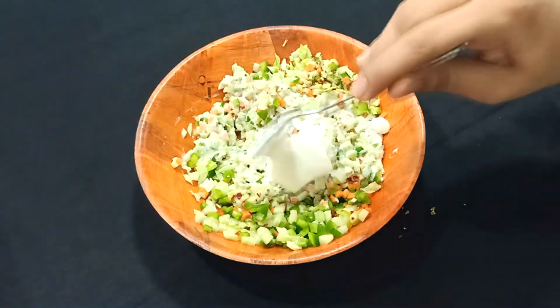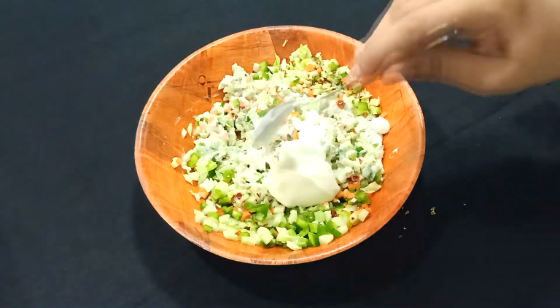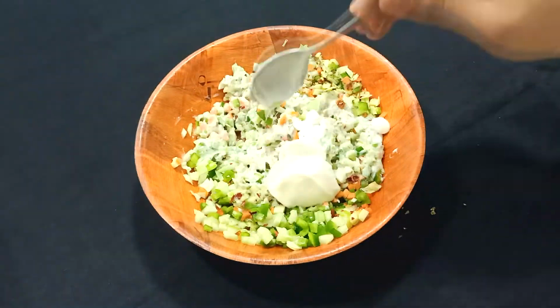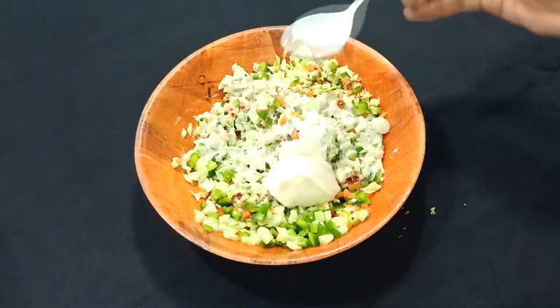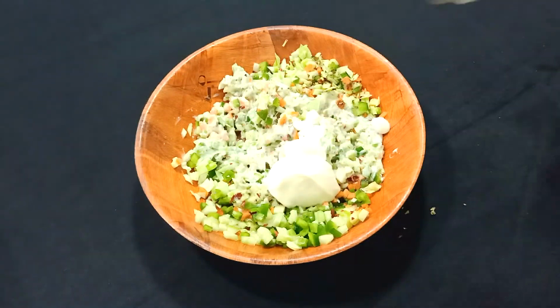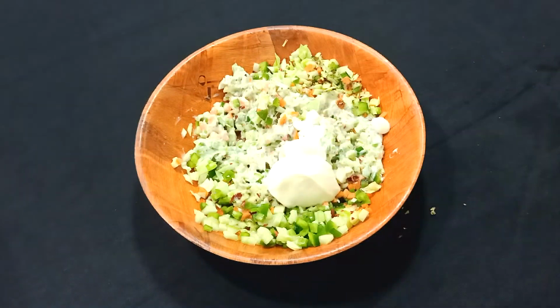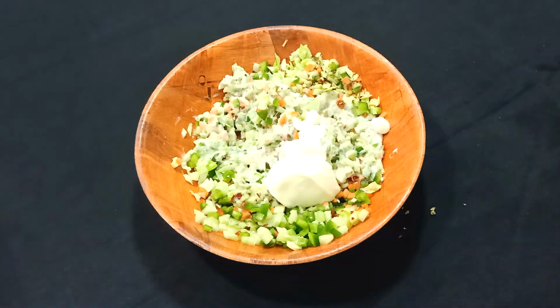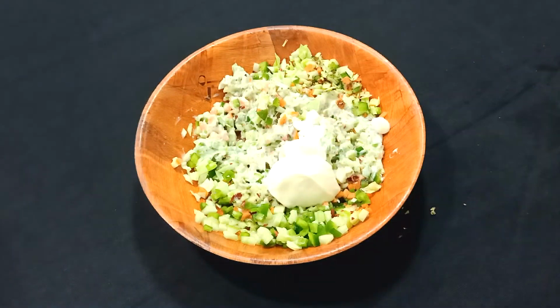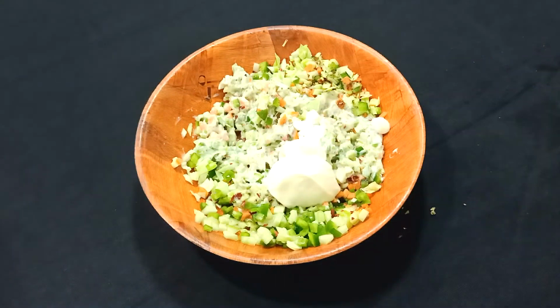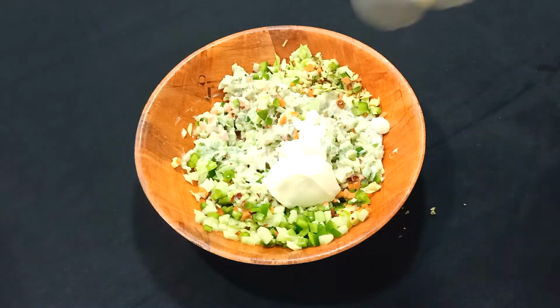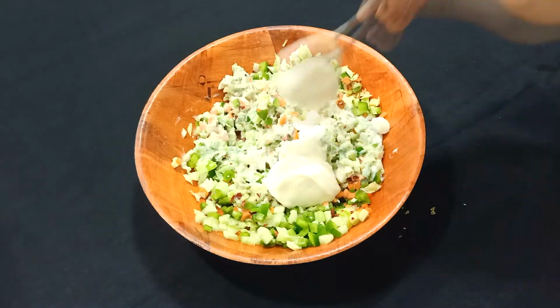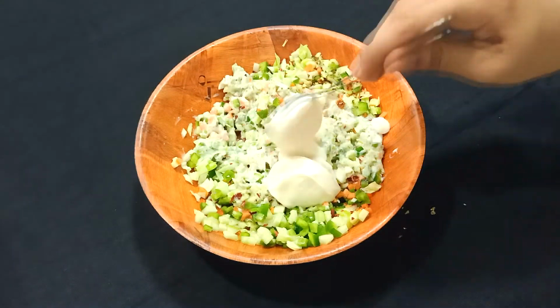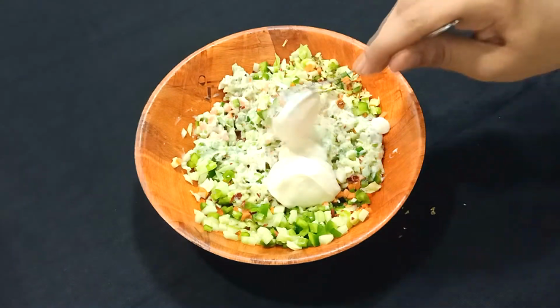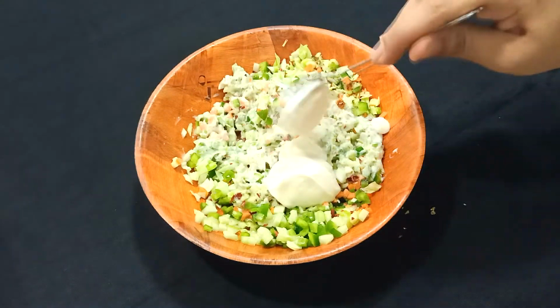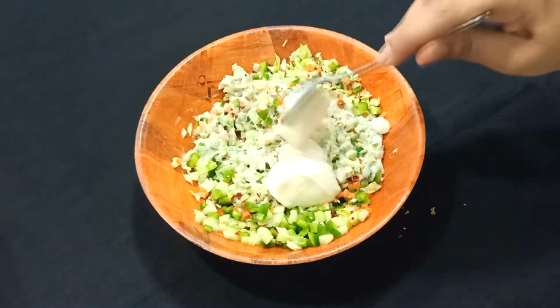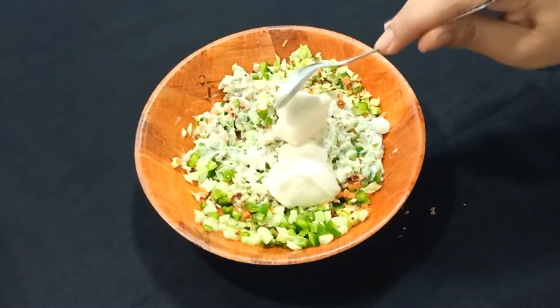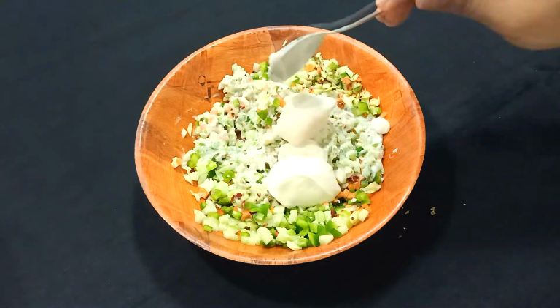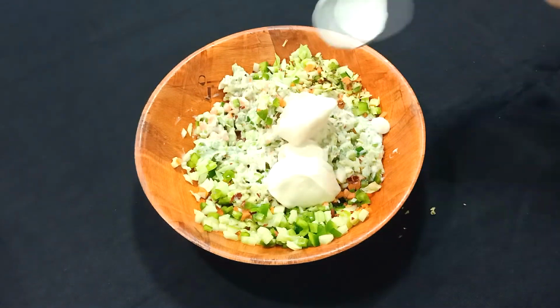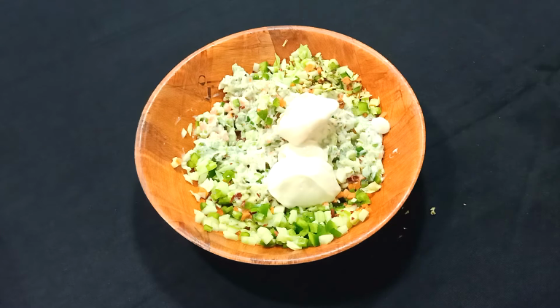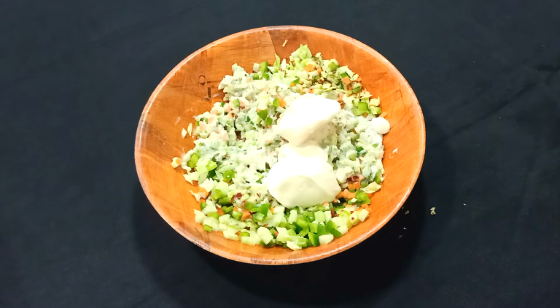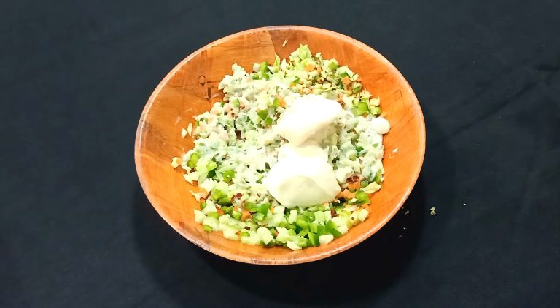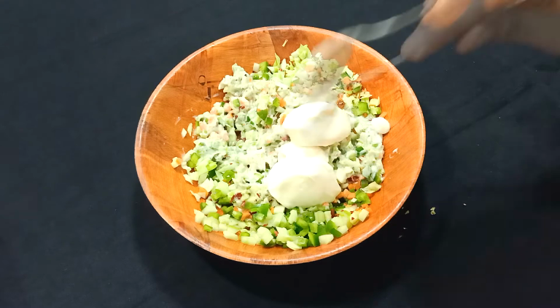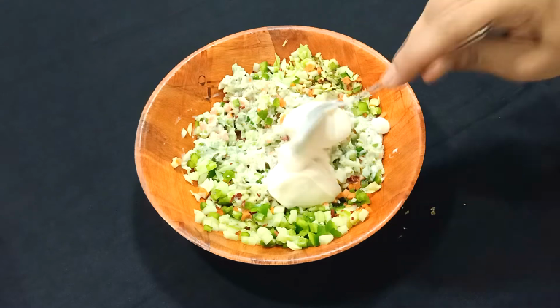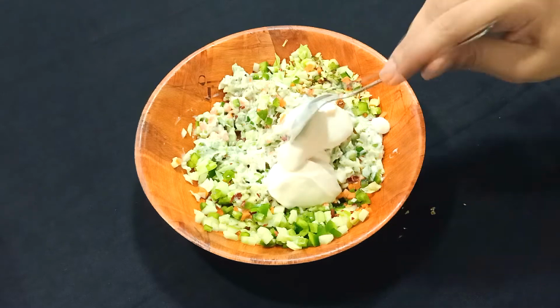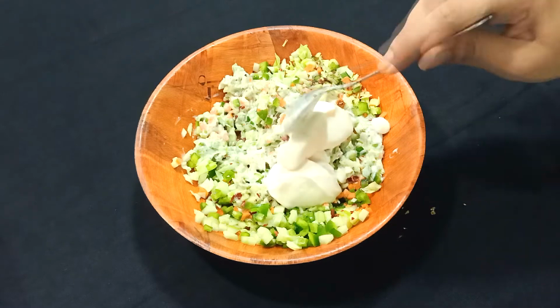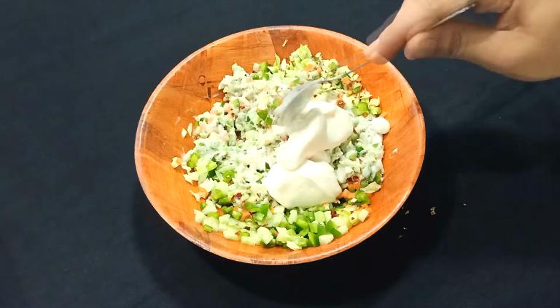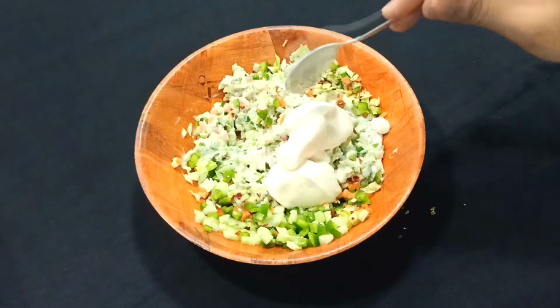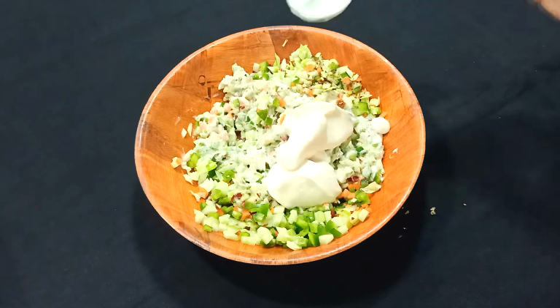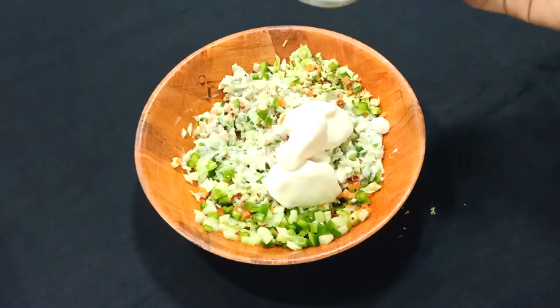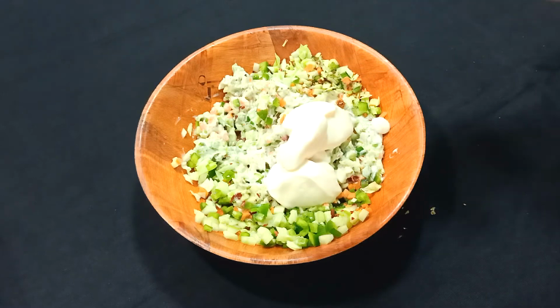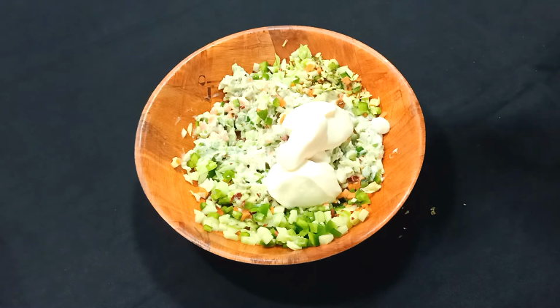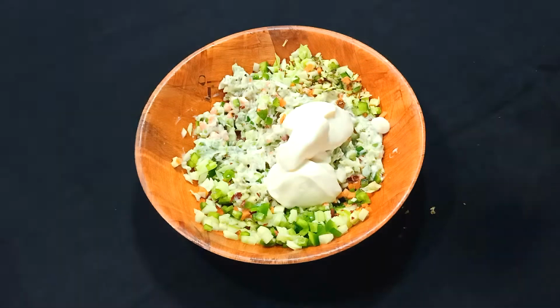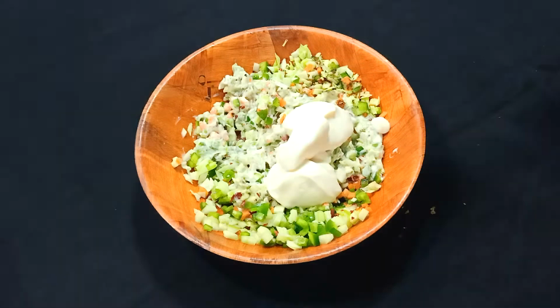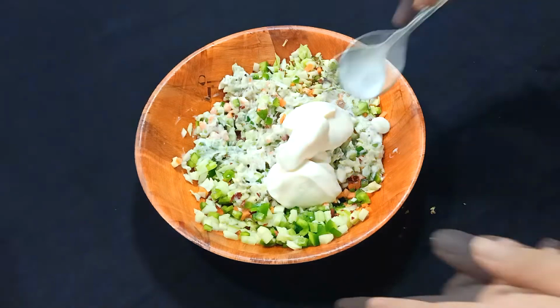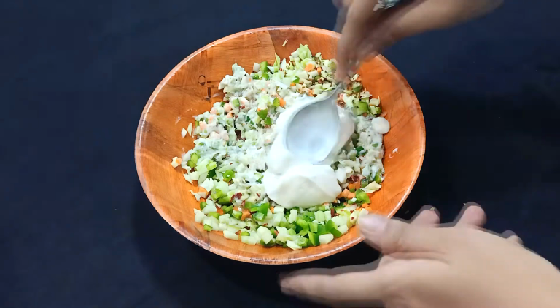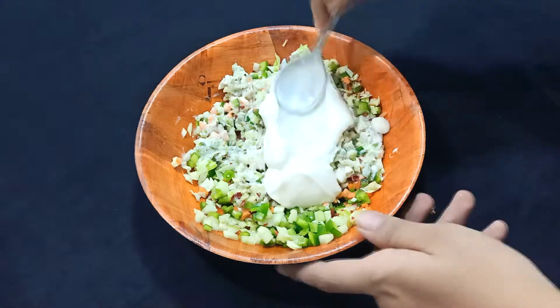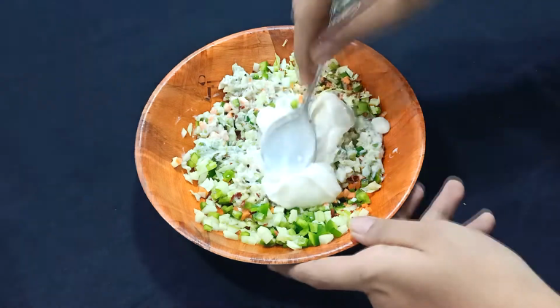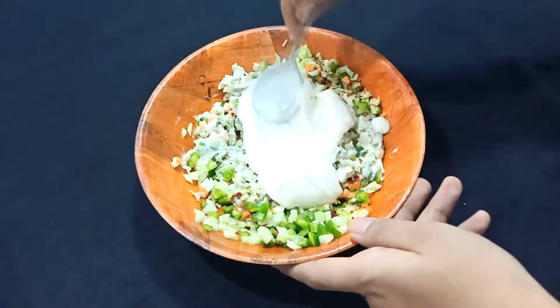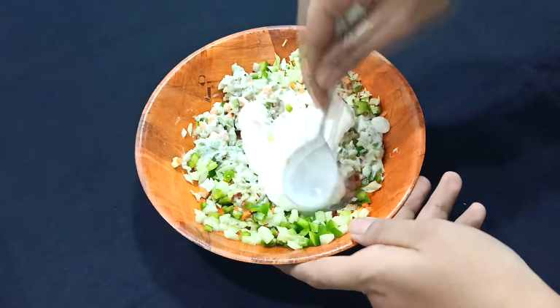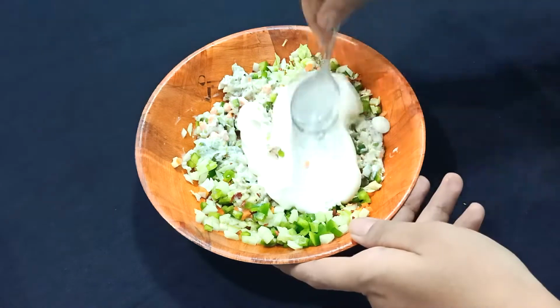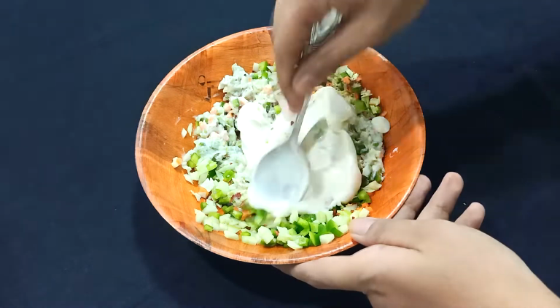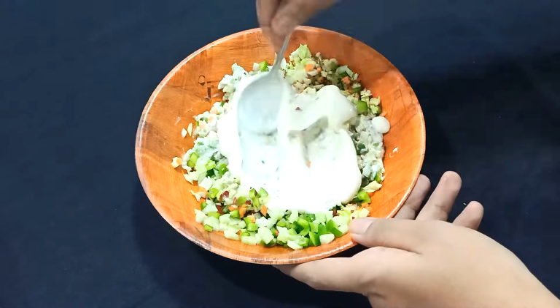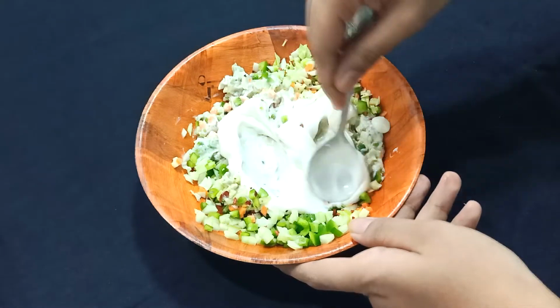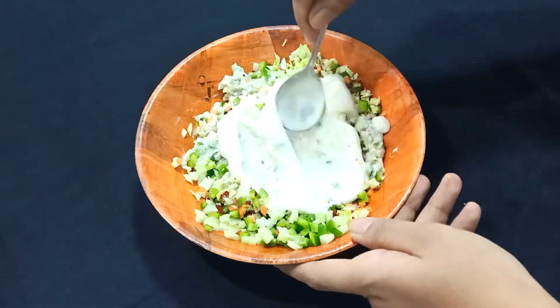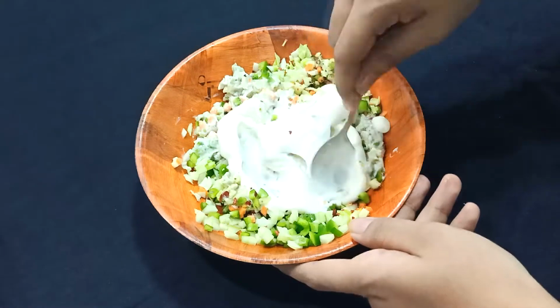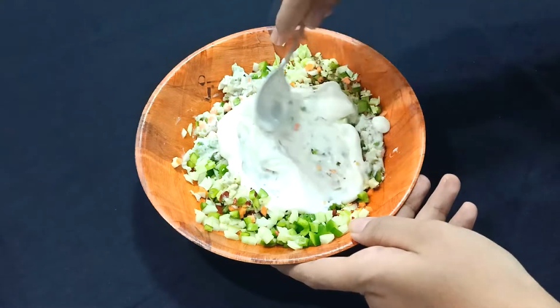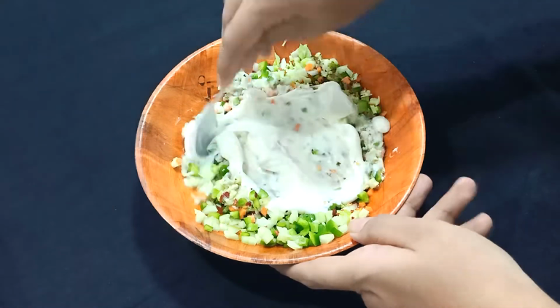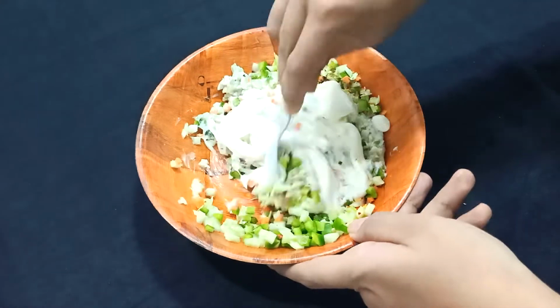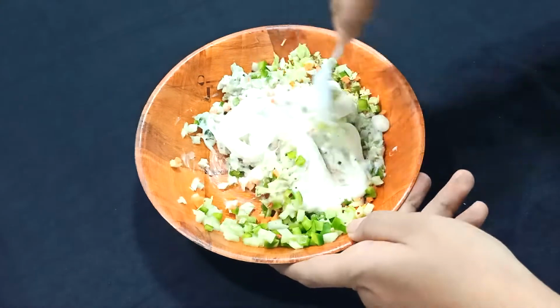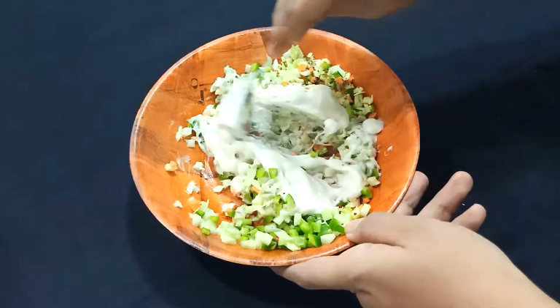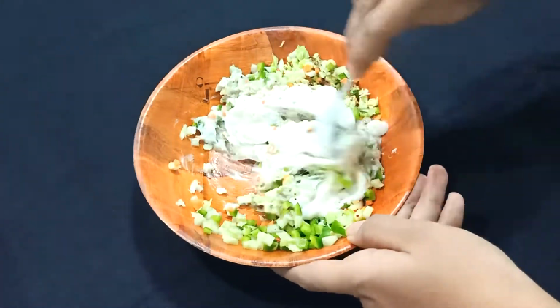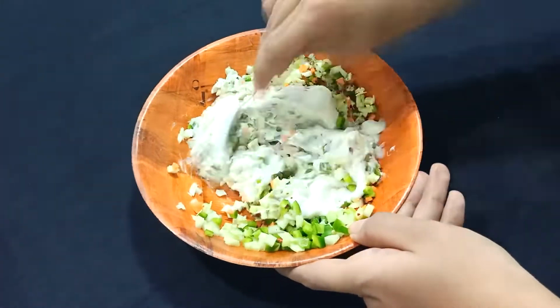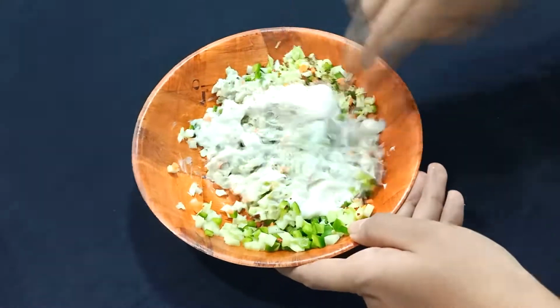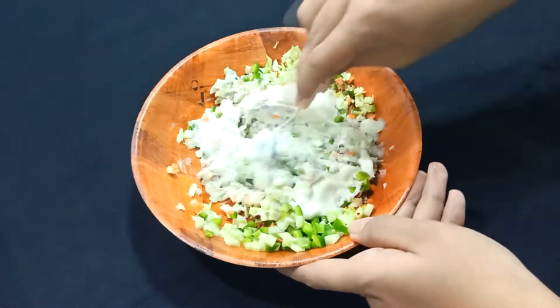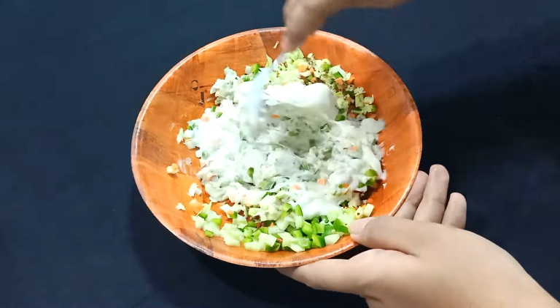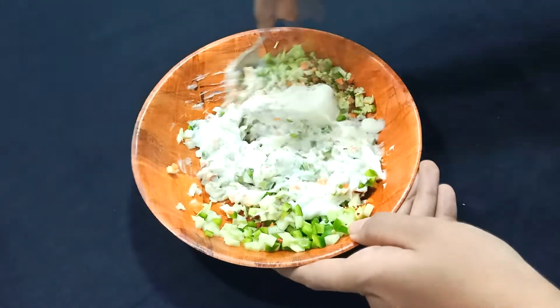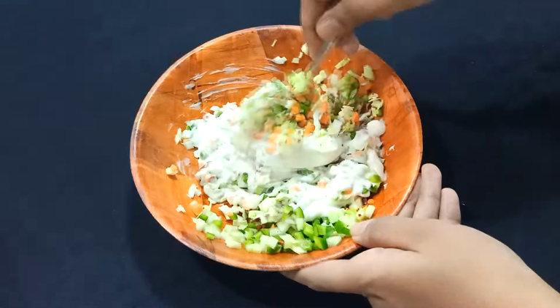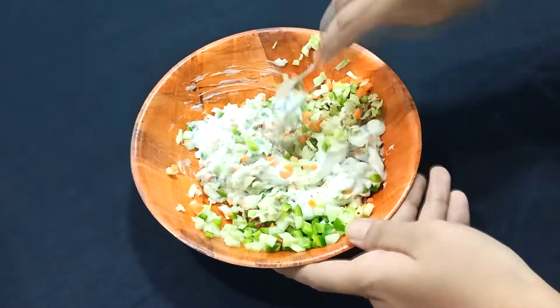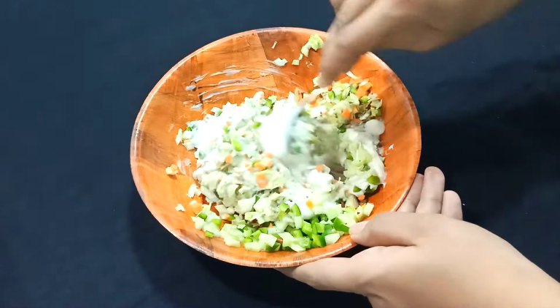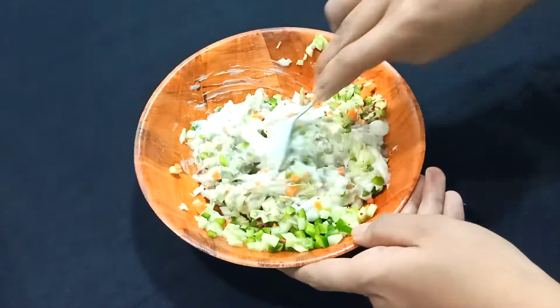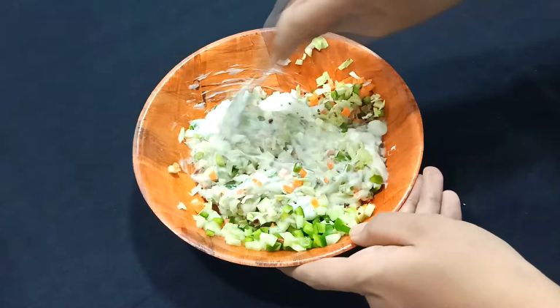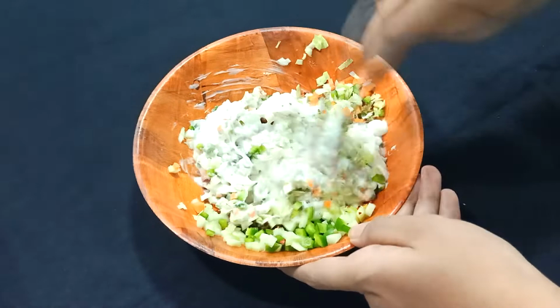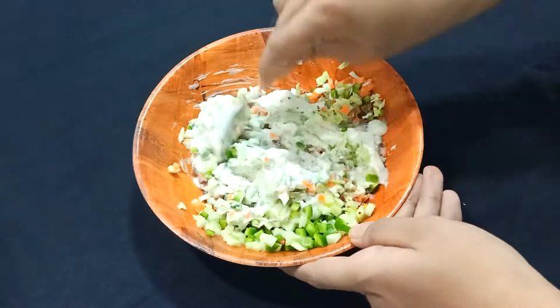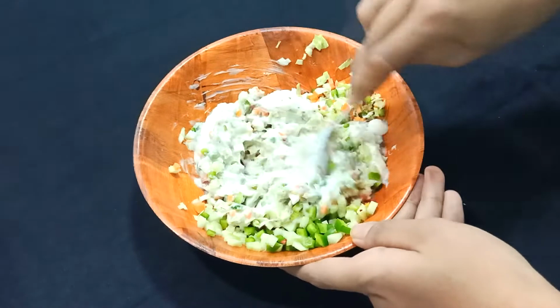I am adding 3 spoons of mayonnaise into it. If you want, you can add more or less according to your taste.